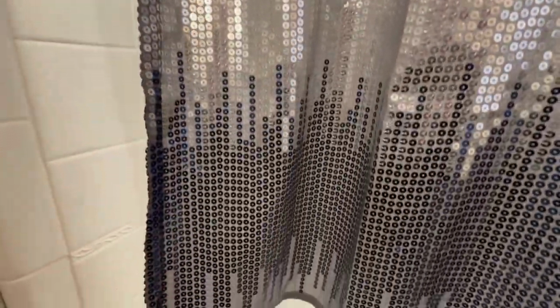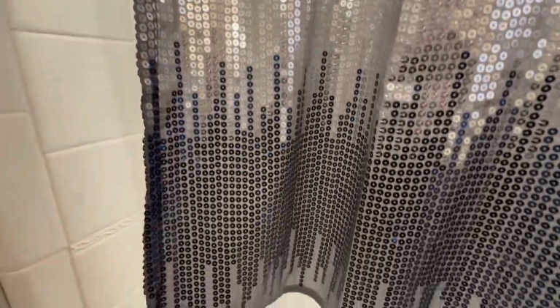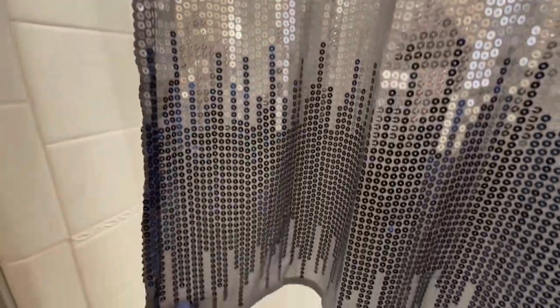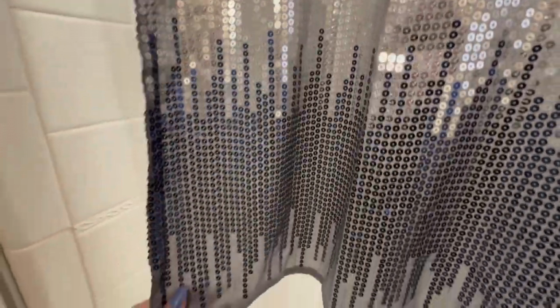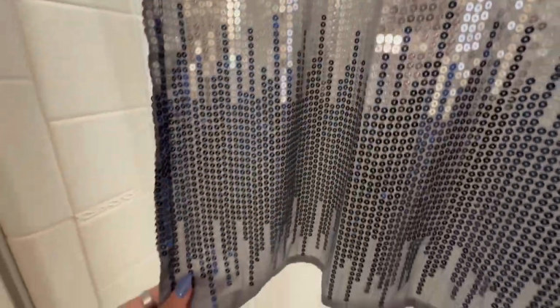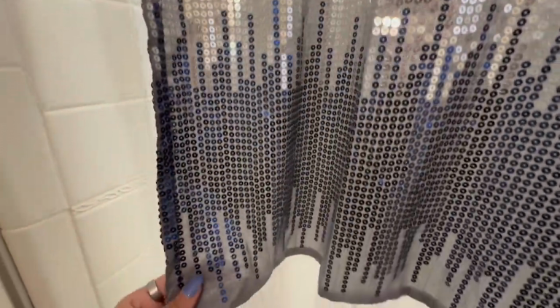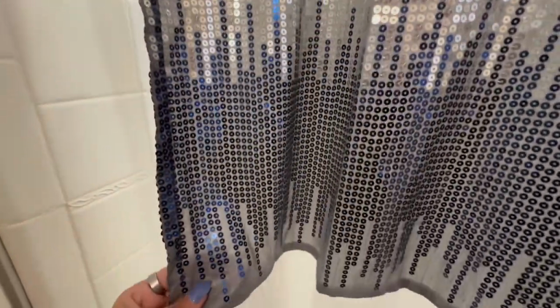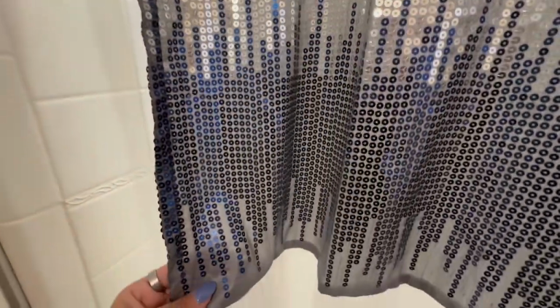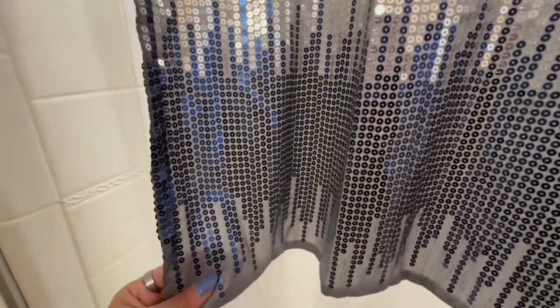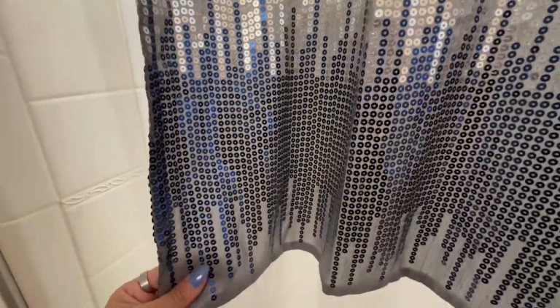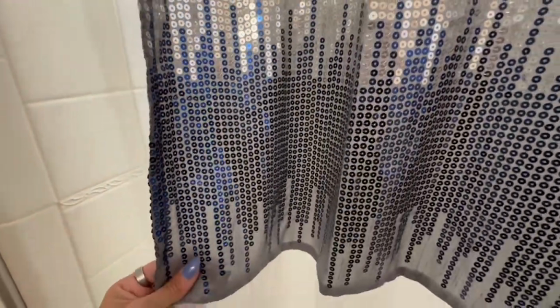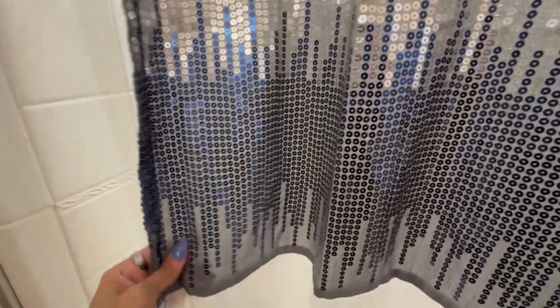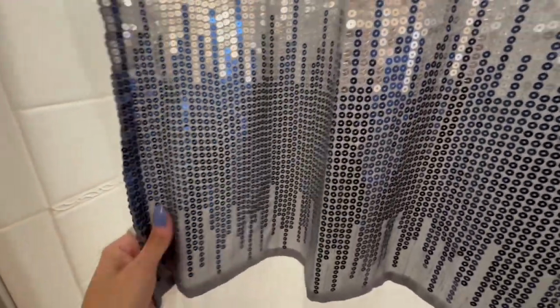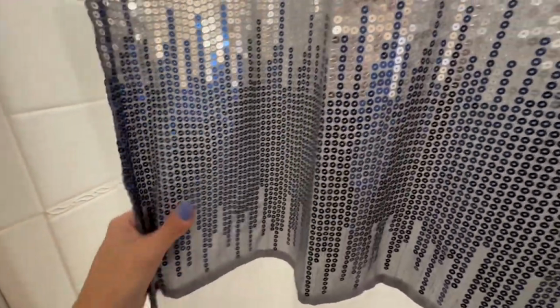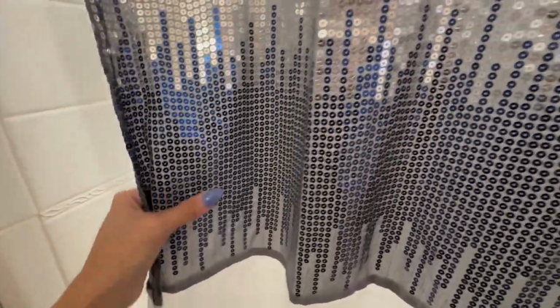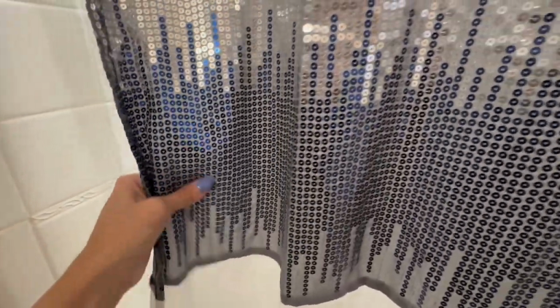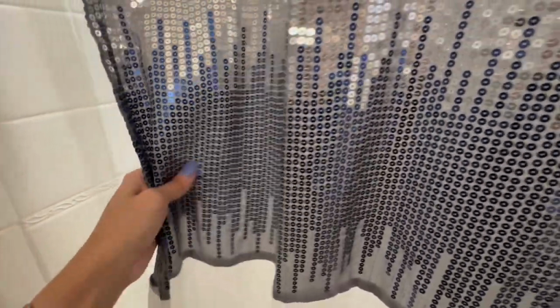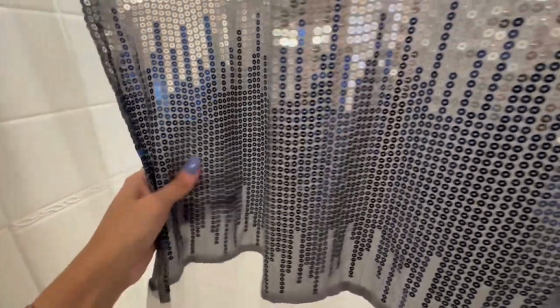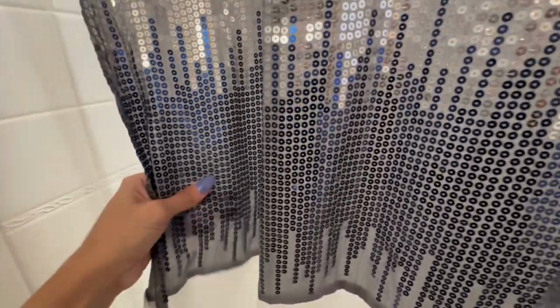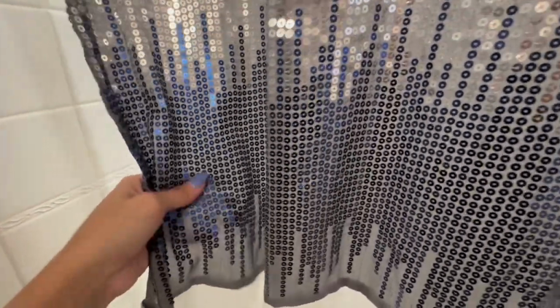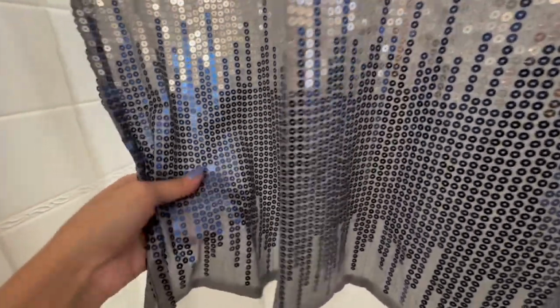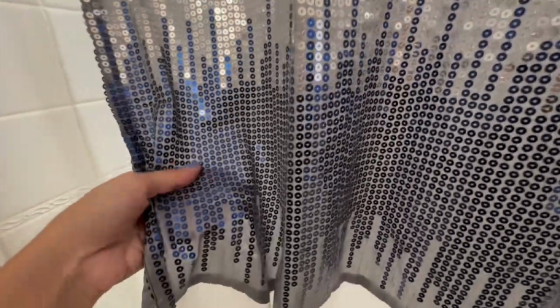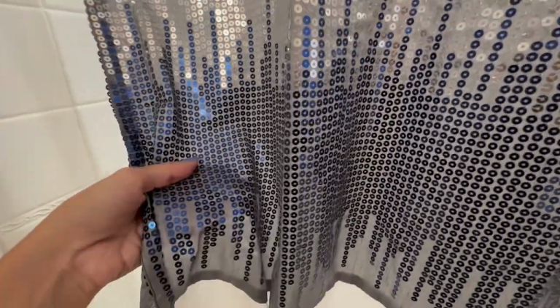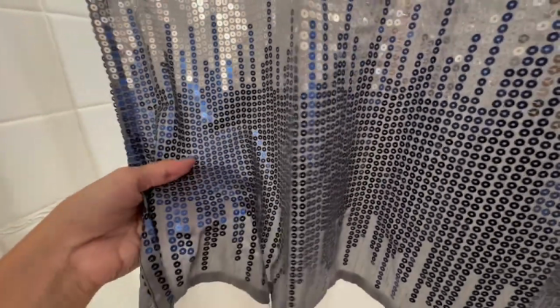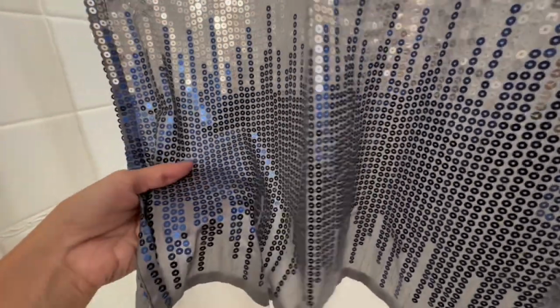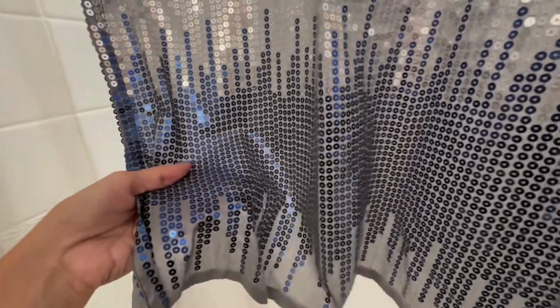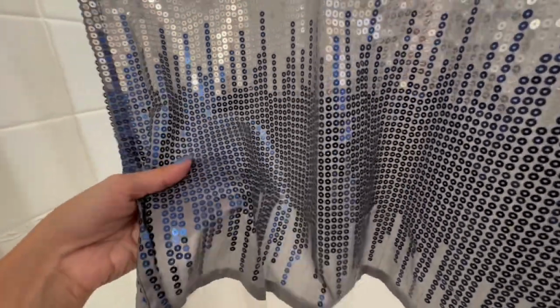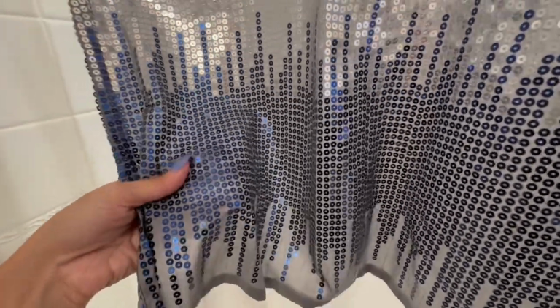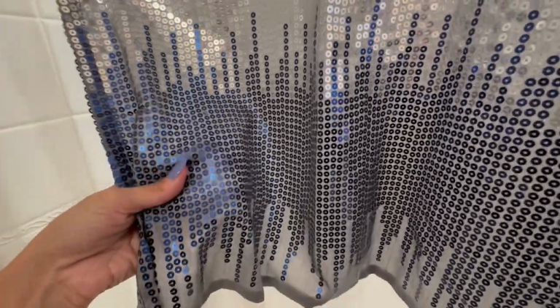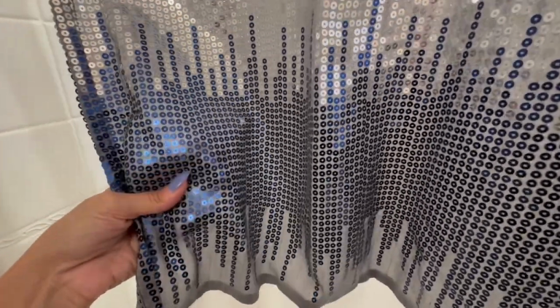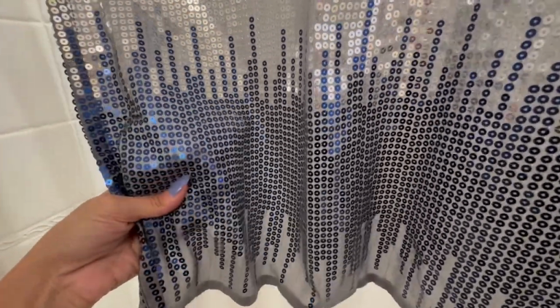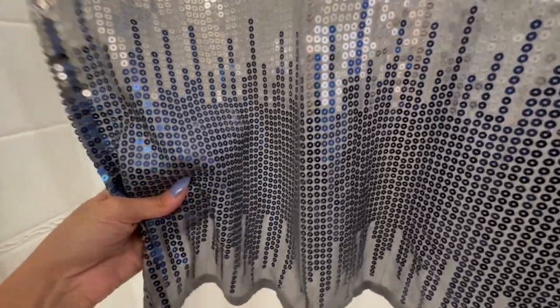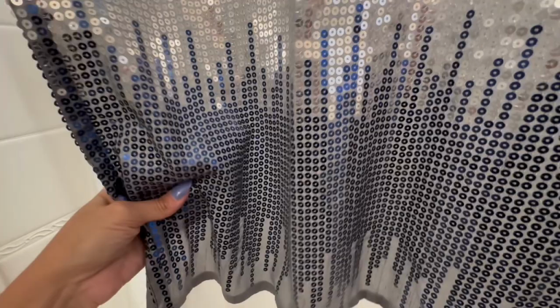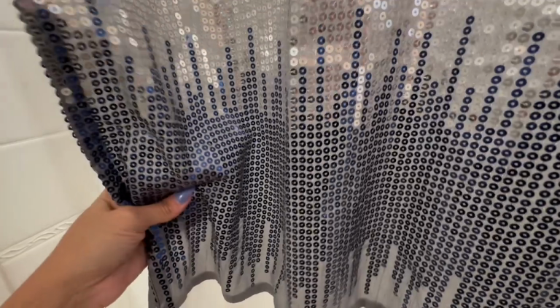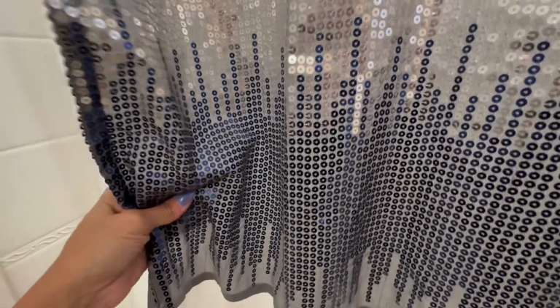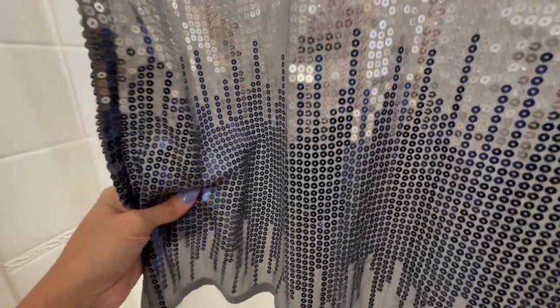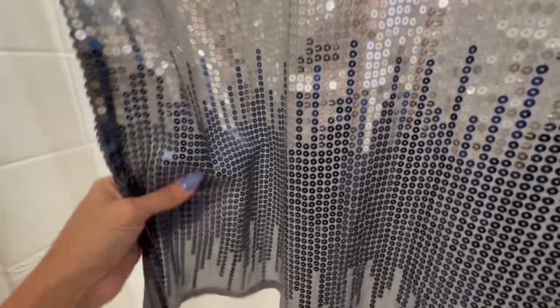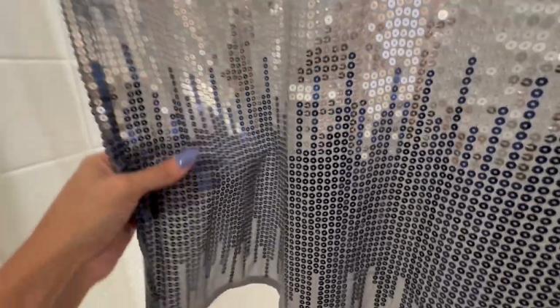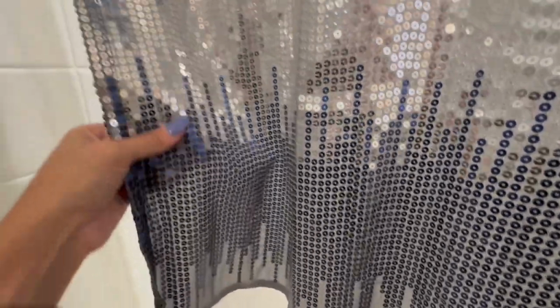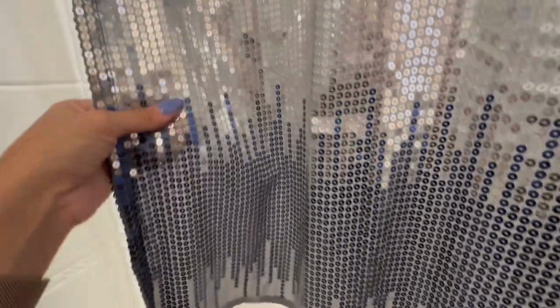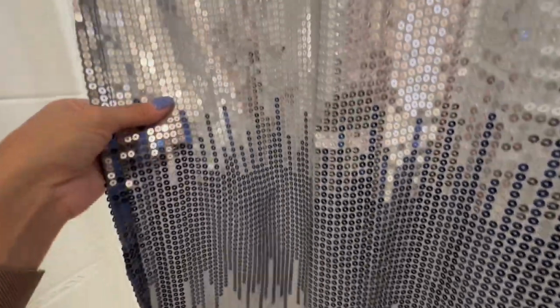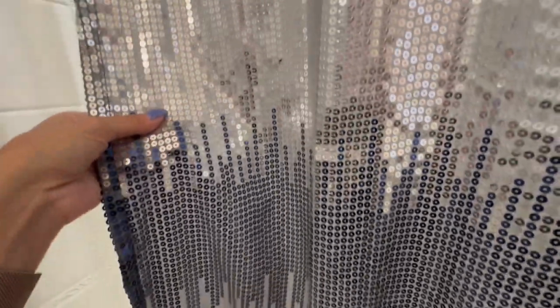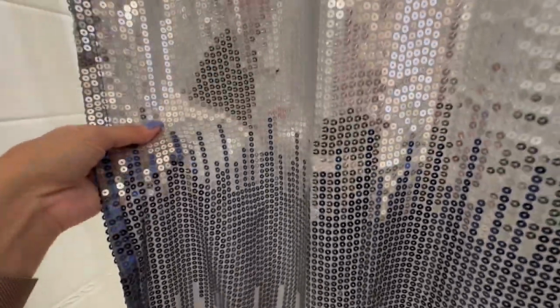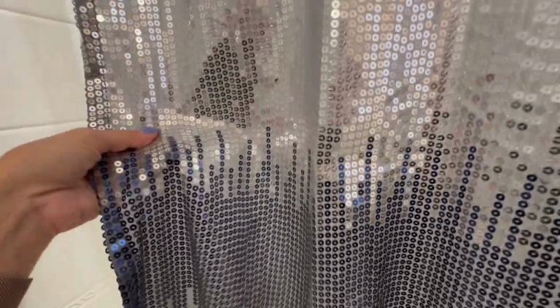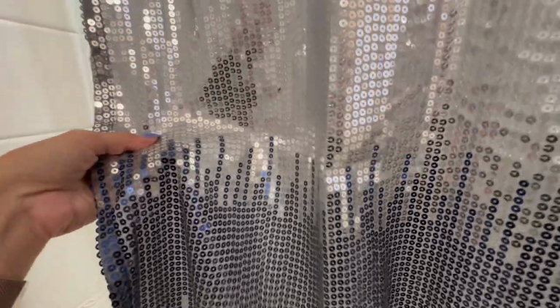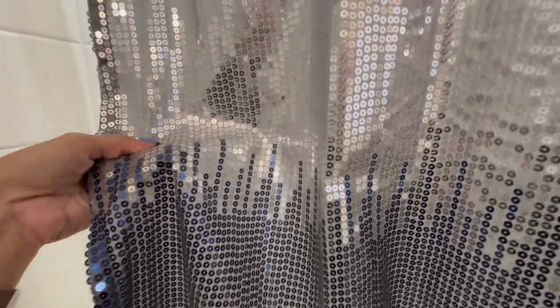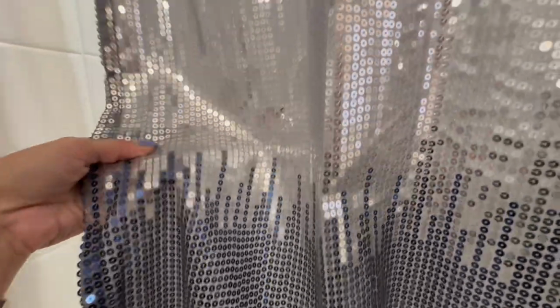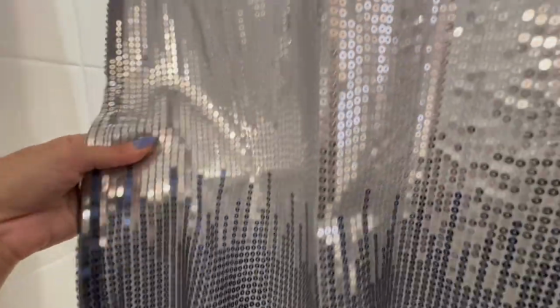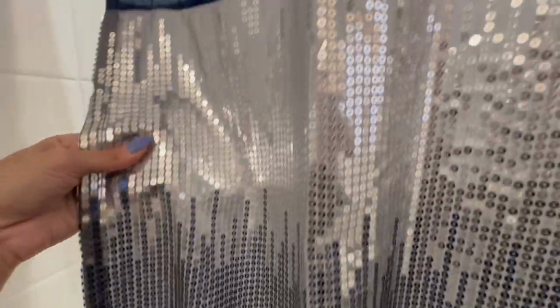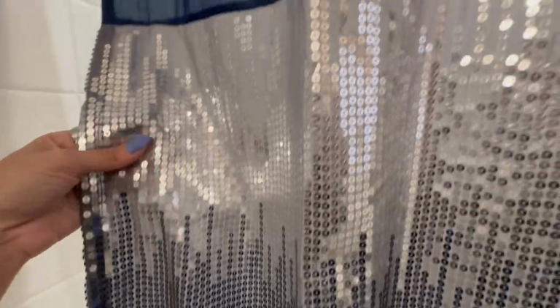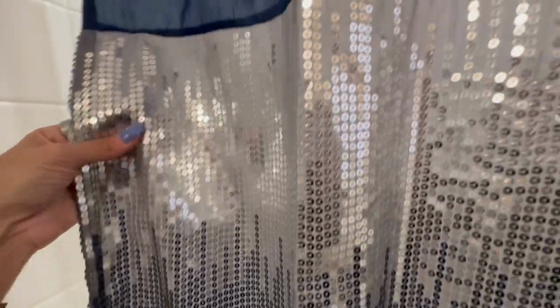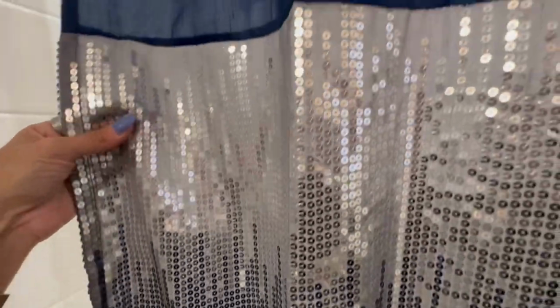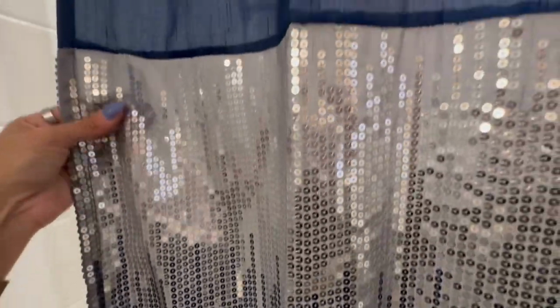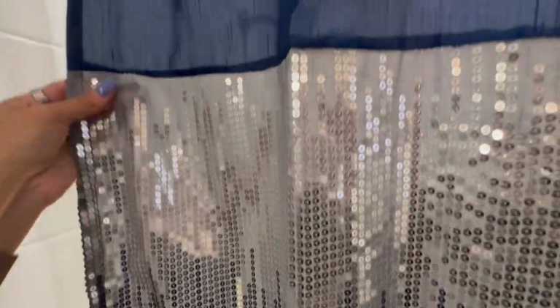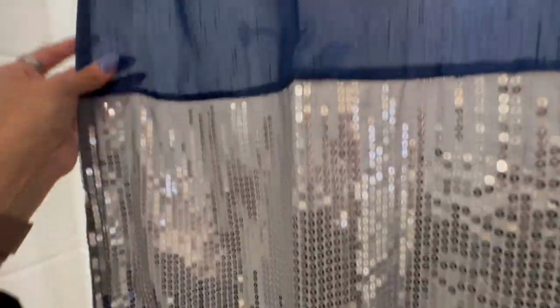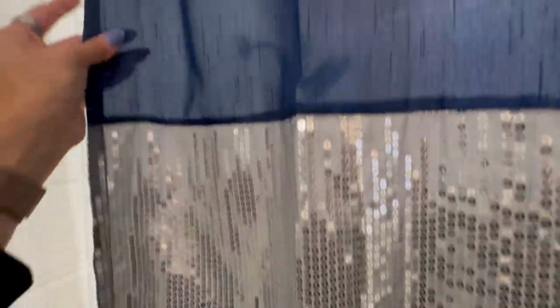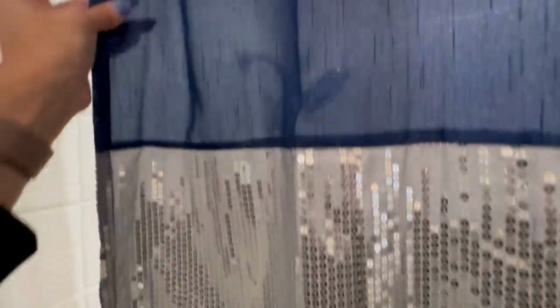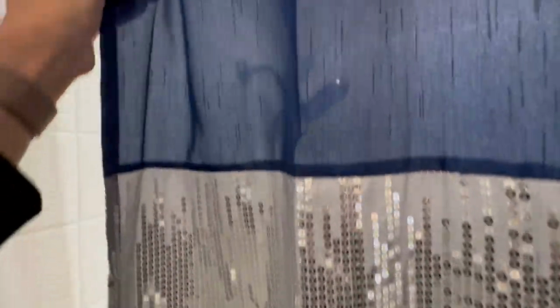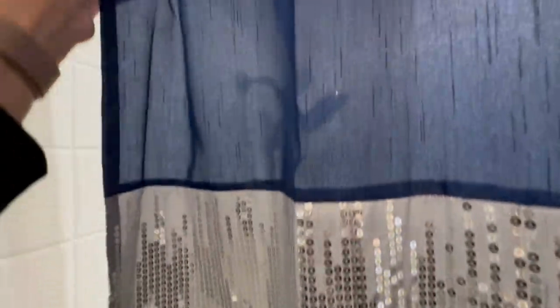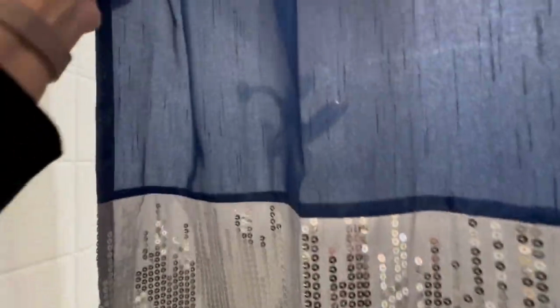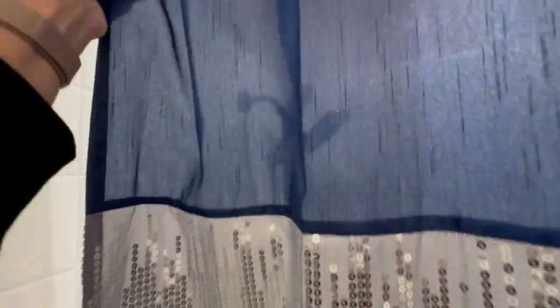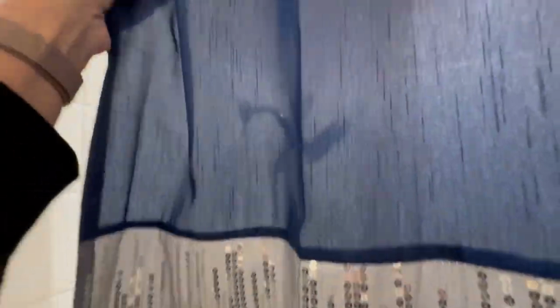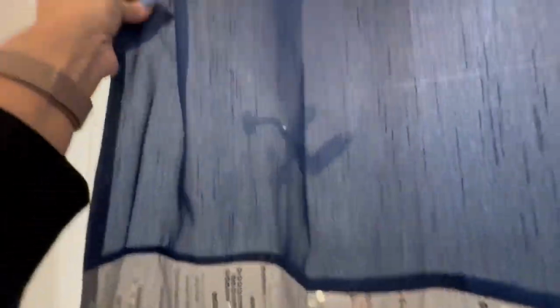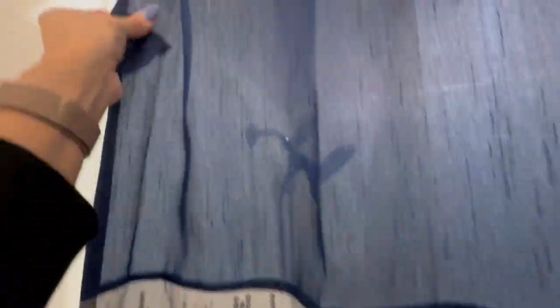You can see there that you can see through it, so it isn't completely opaque, so you would definitely need like a shower liner behind it.